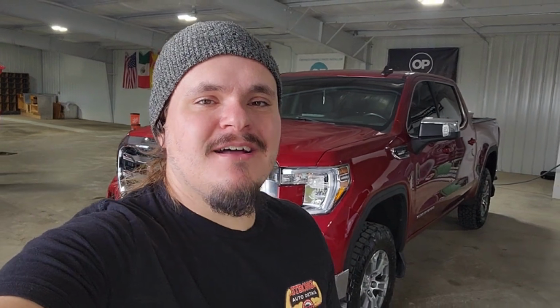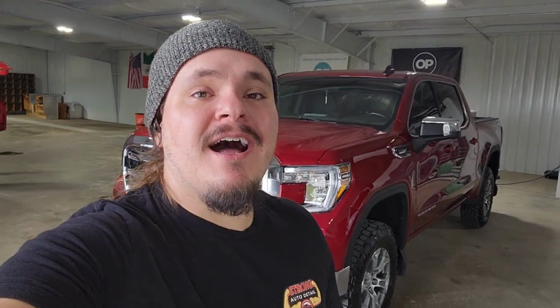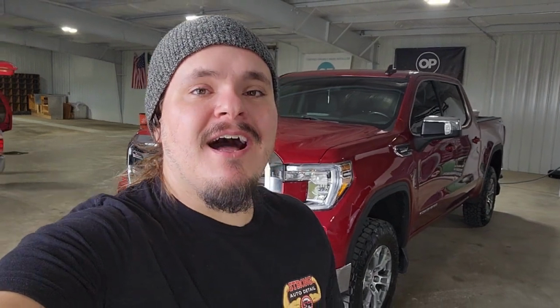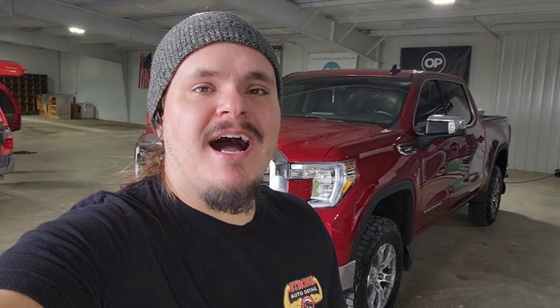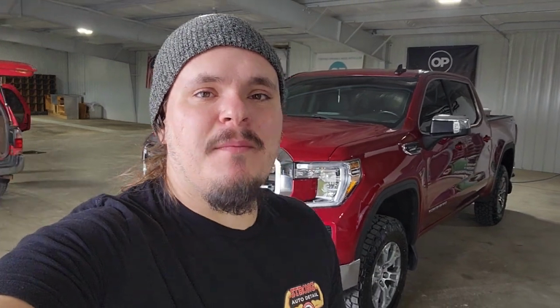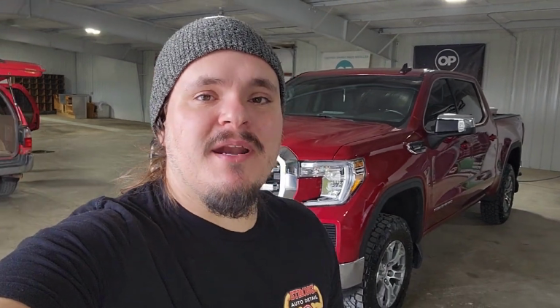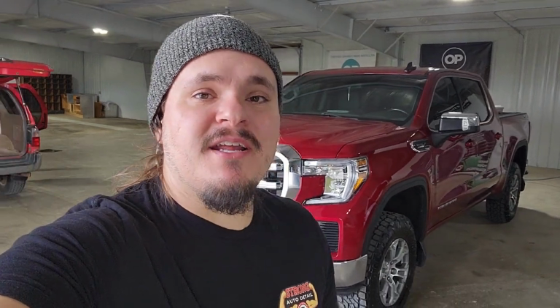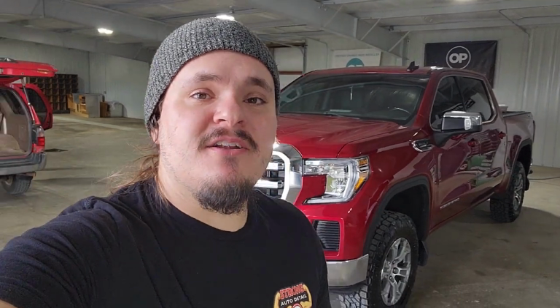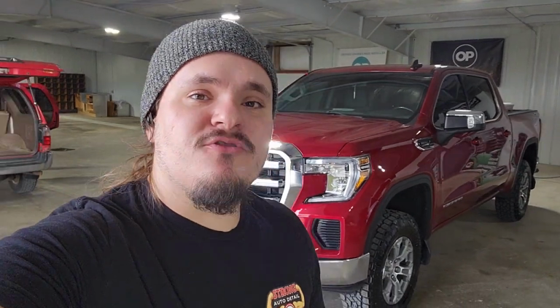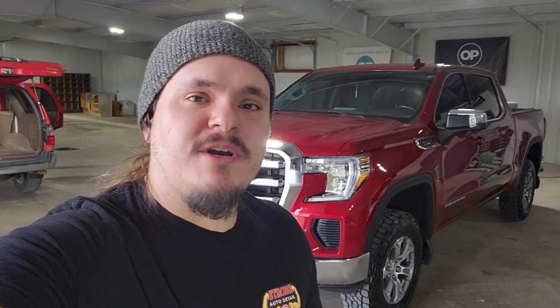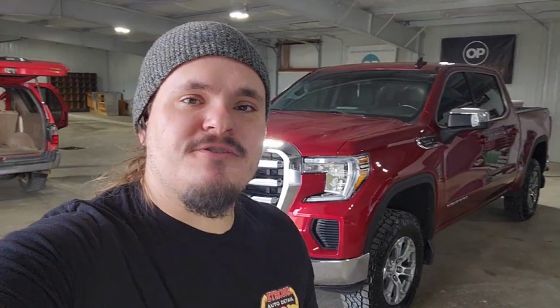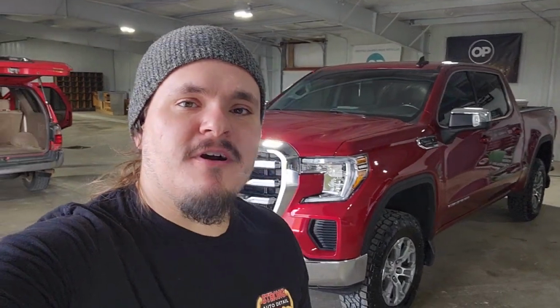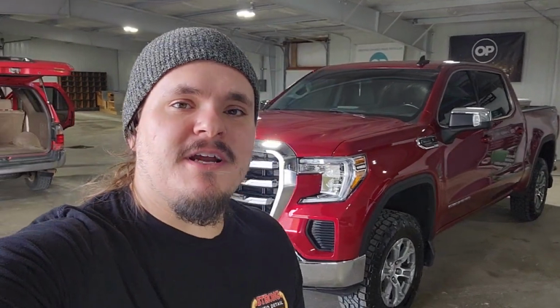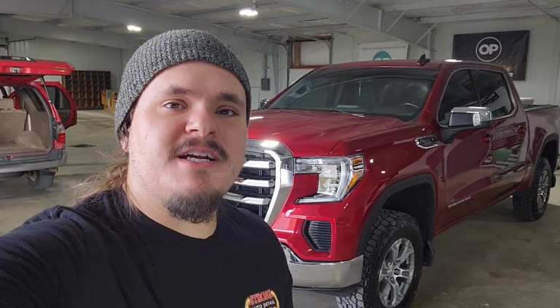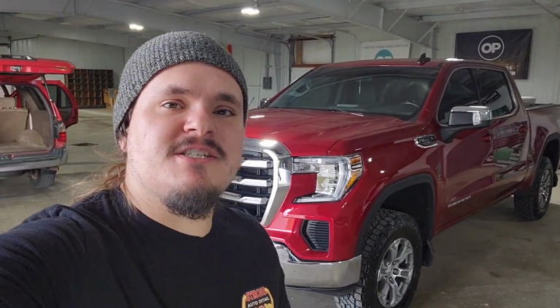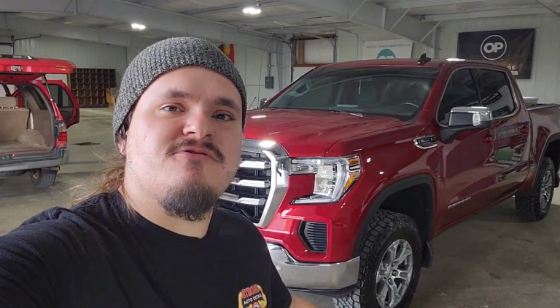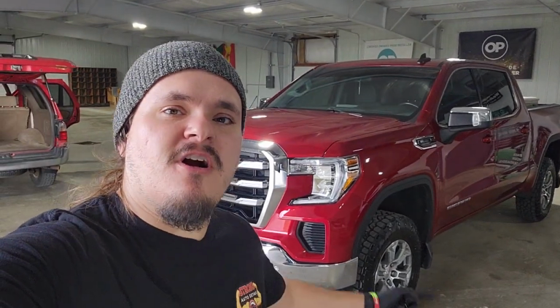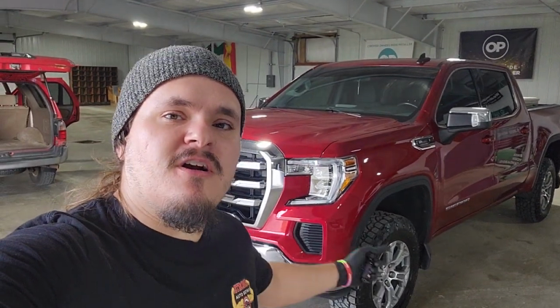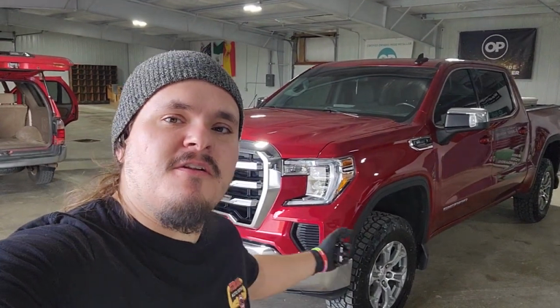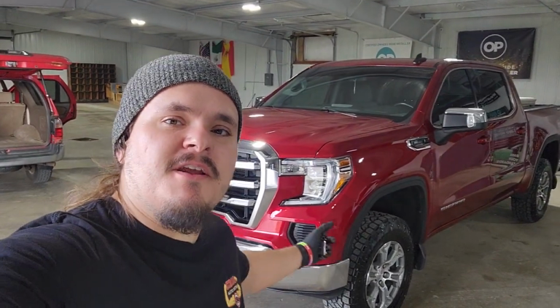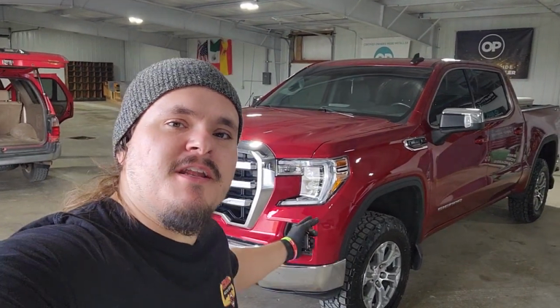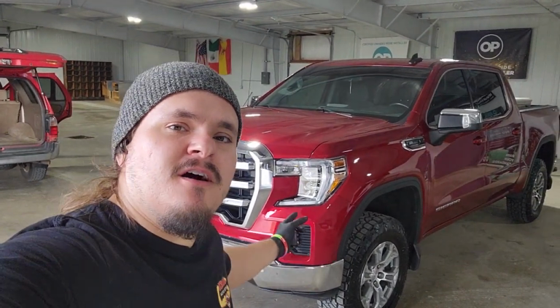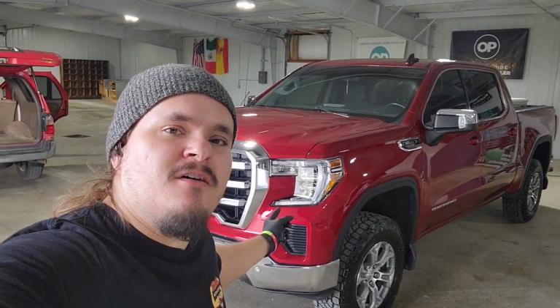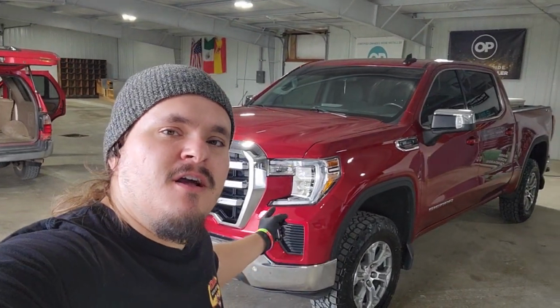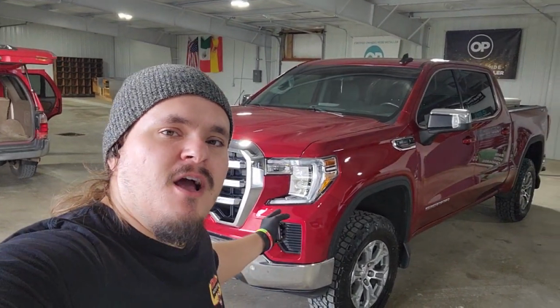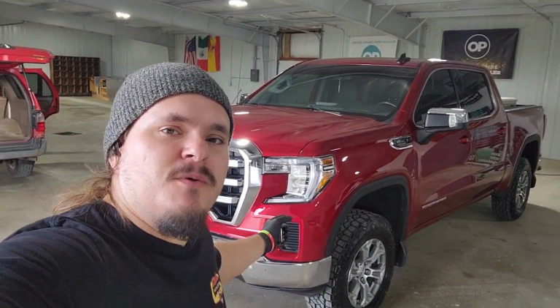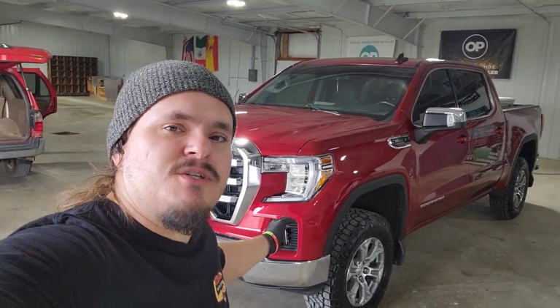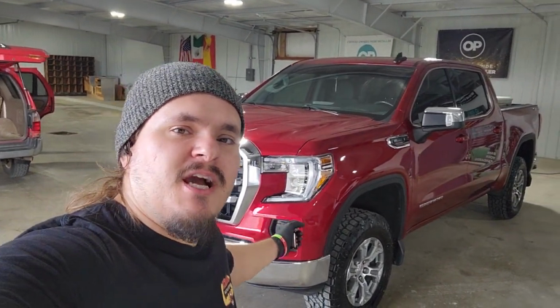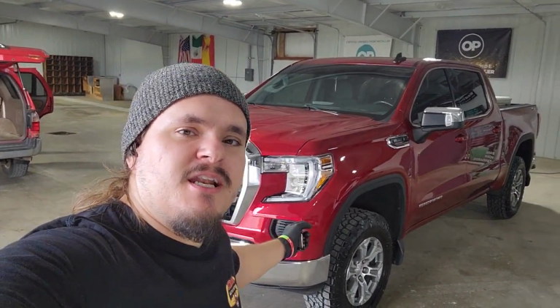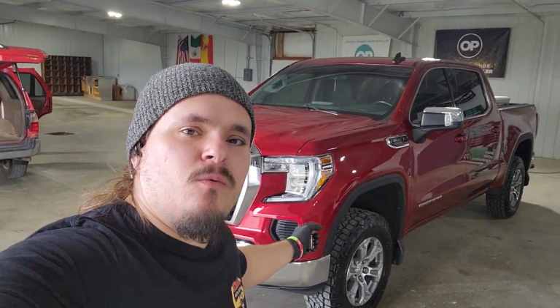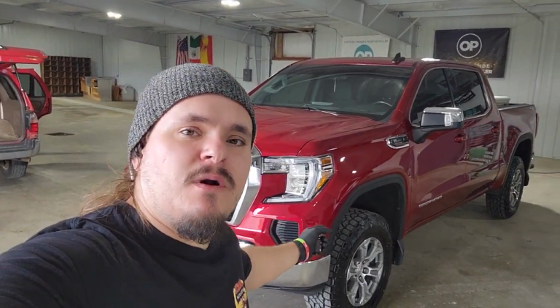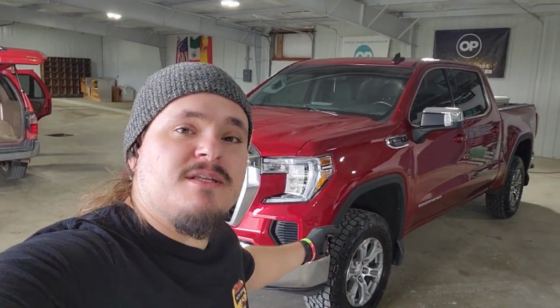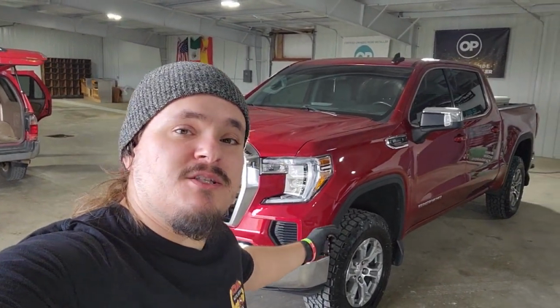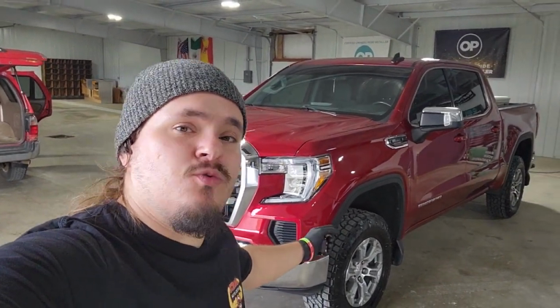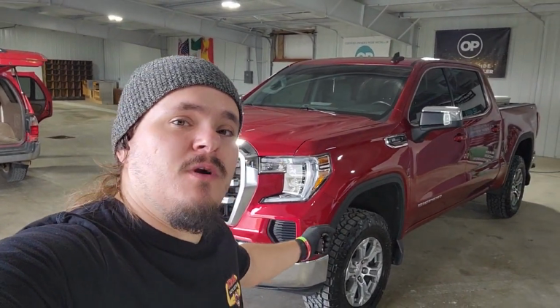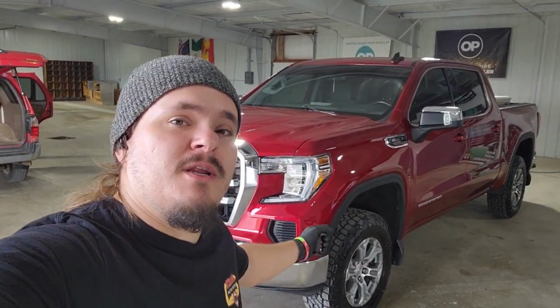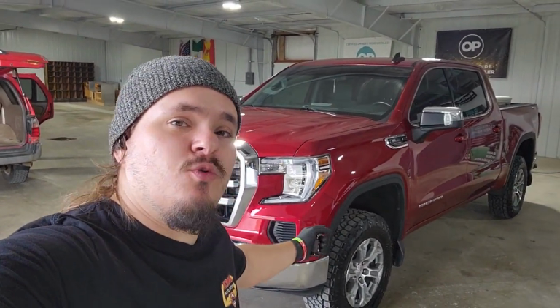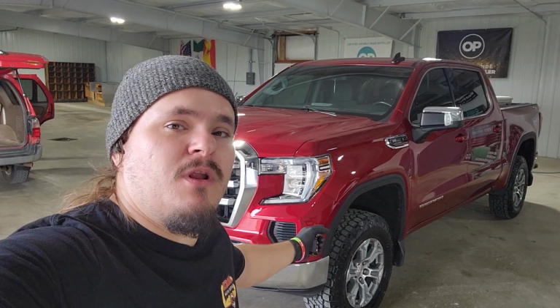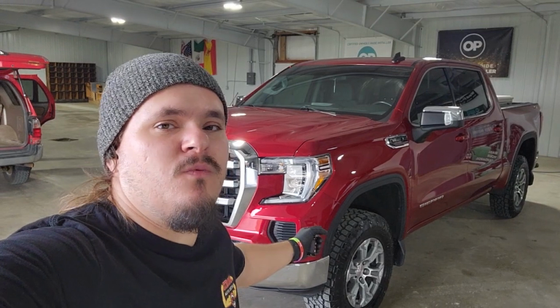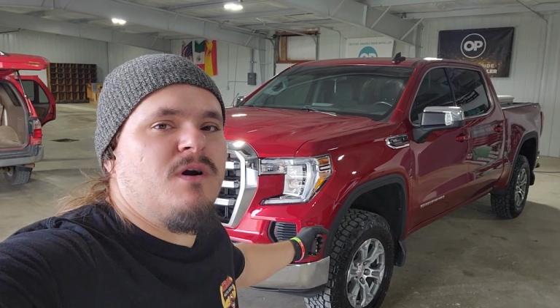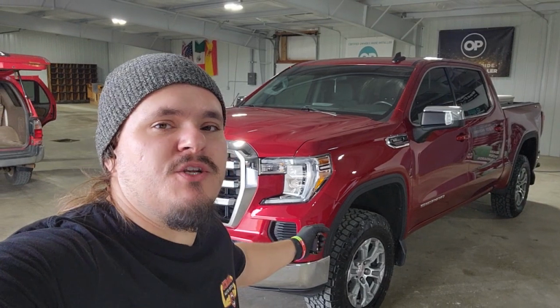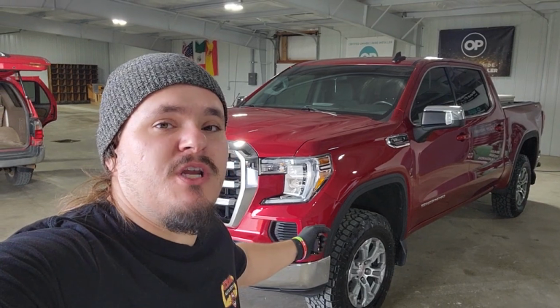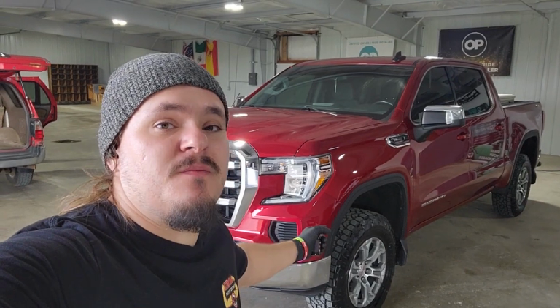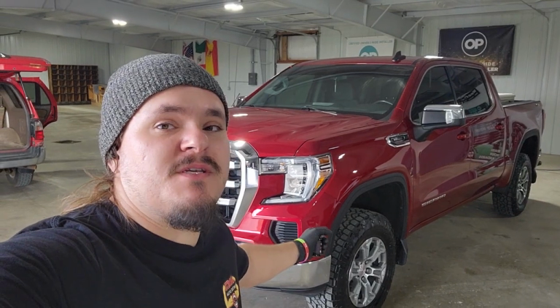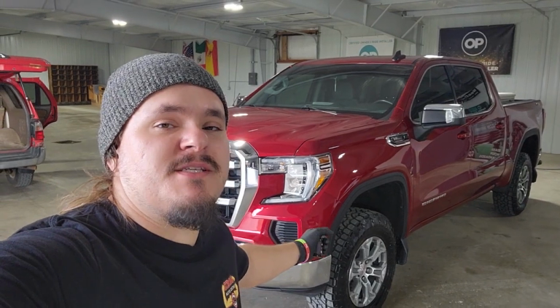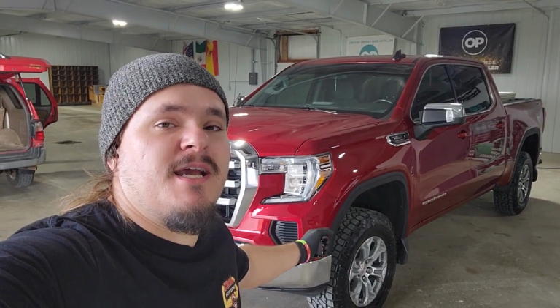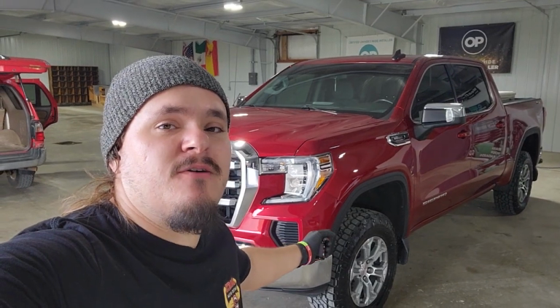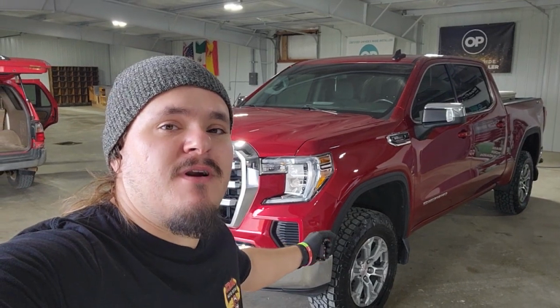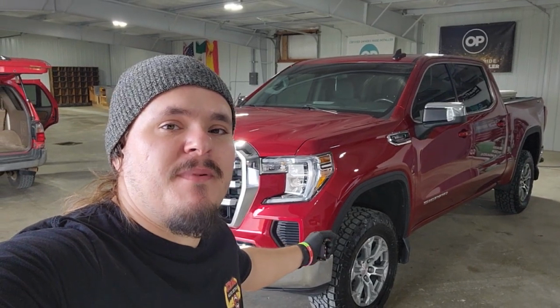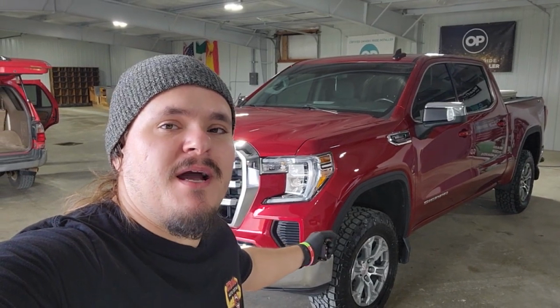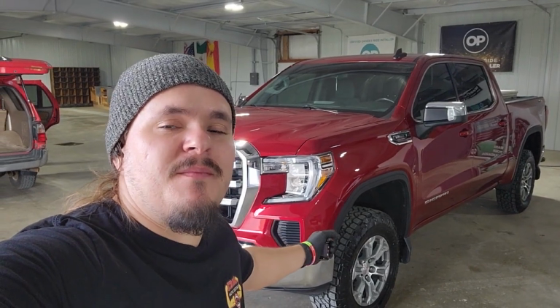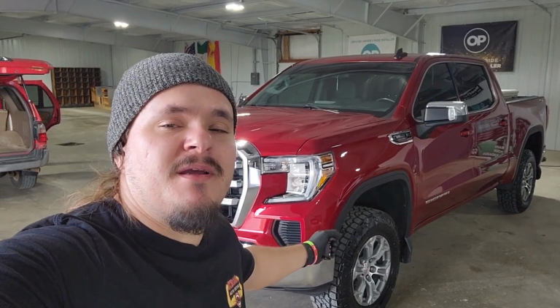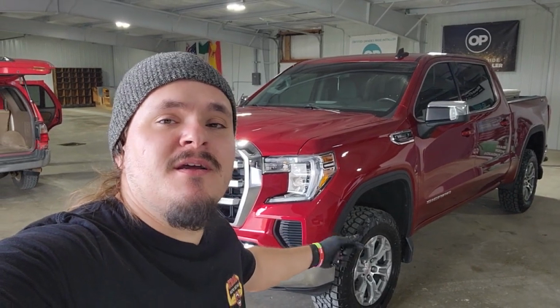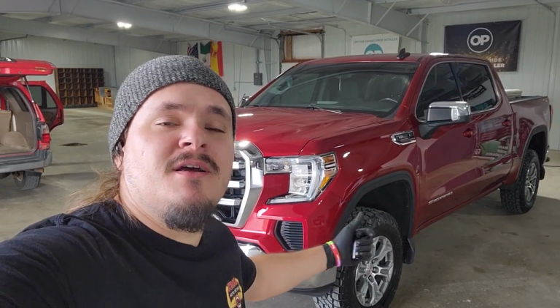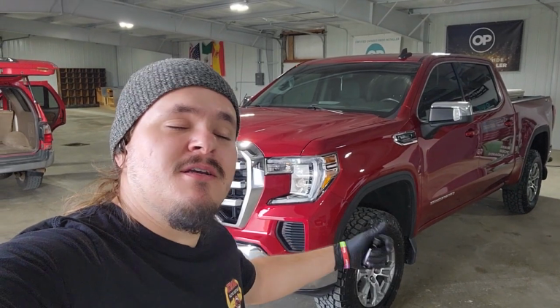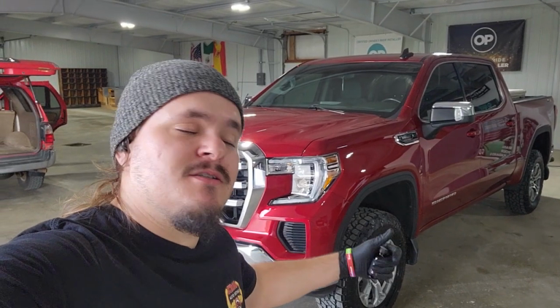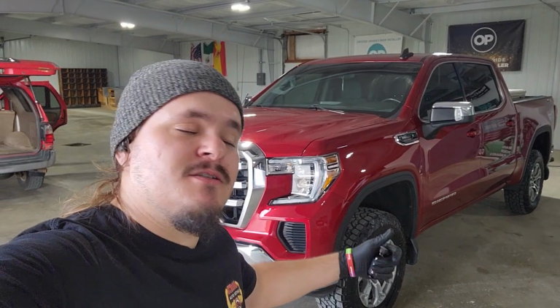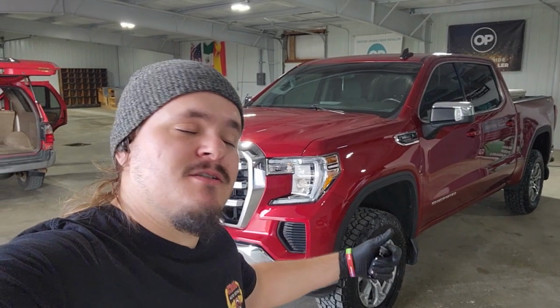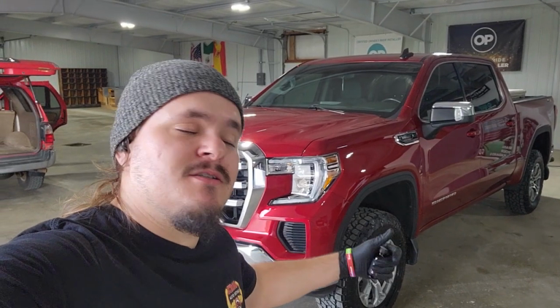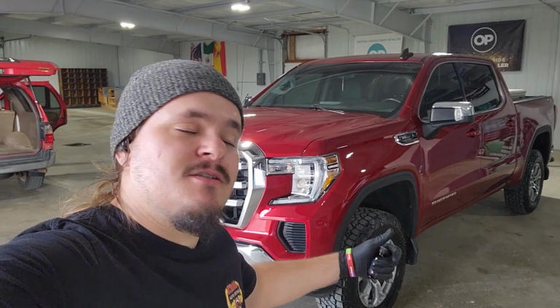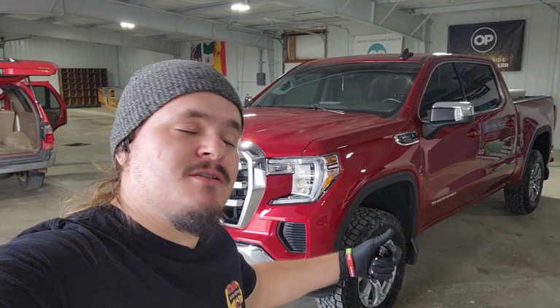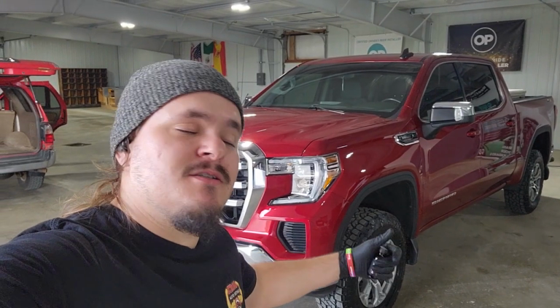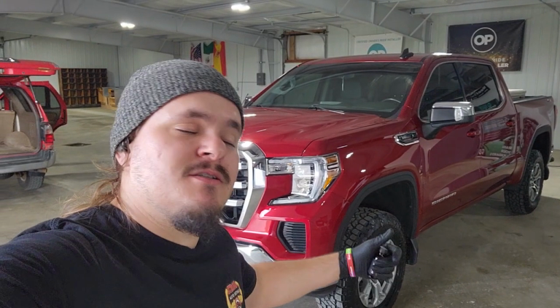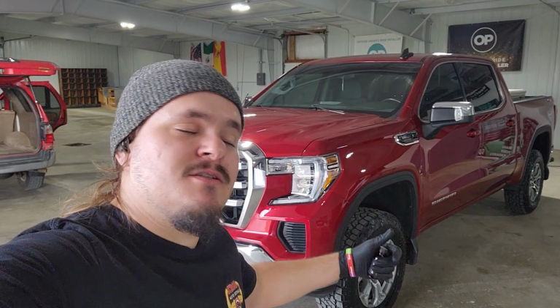Hi buddy, Drake Strong here, Strong Auto Detail, and we just got done working on this 2021 GMC Sierra right behind me, so let's turn around.